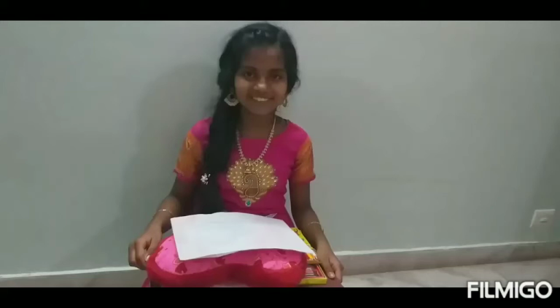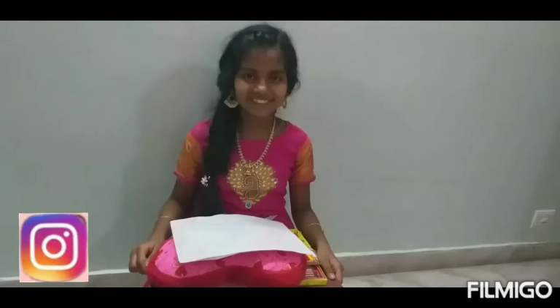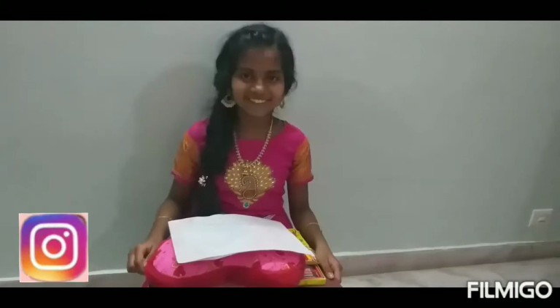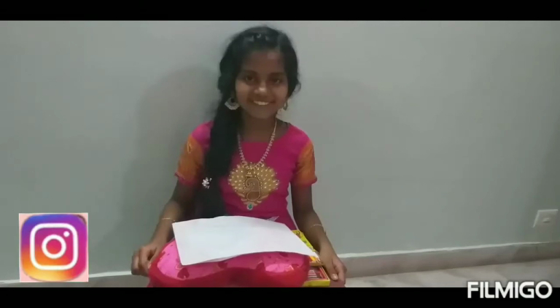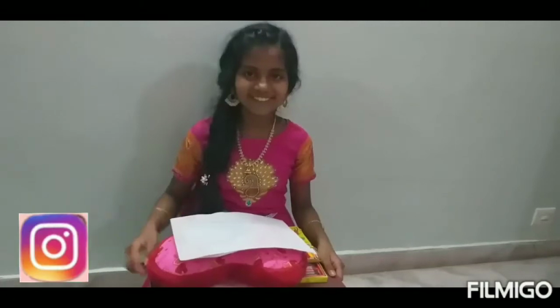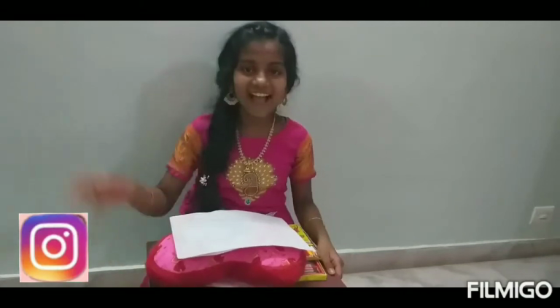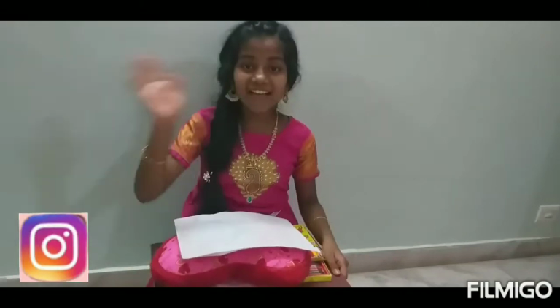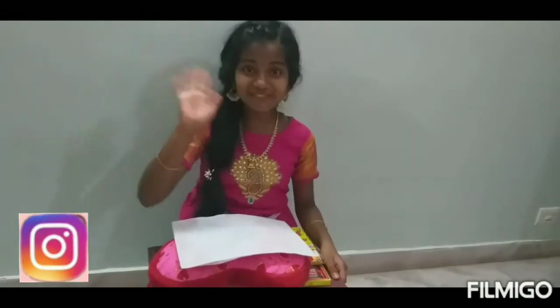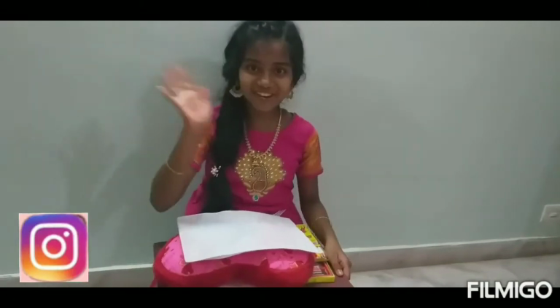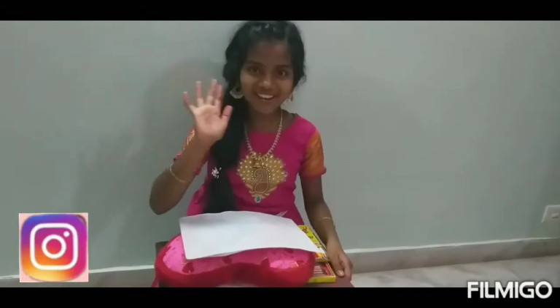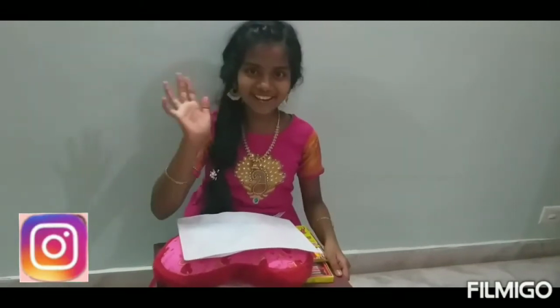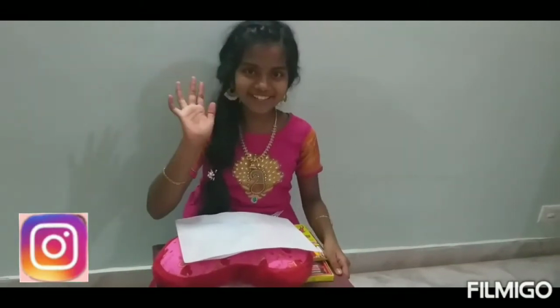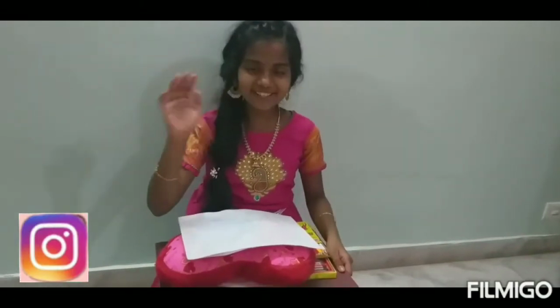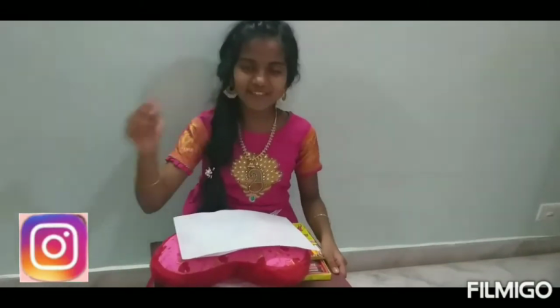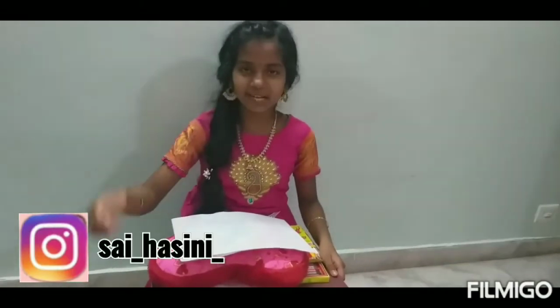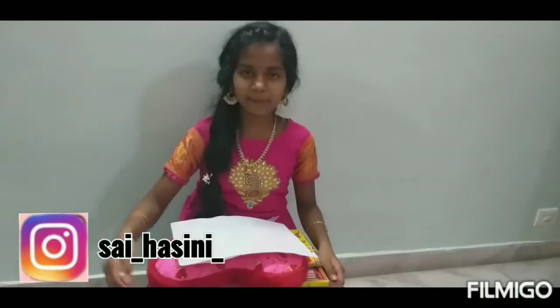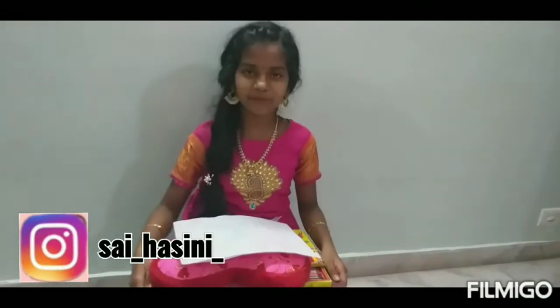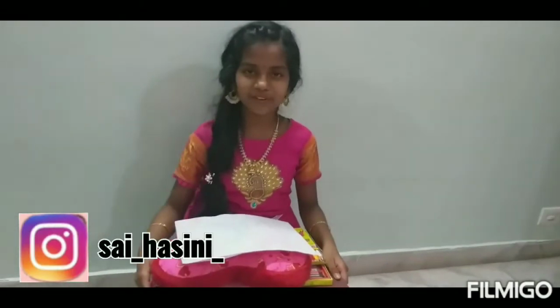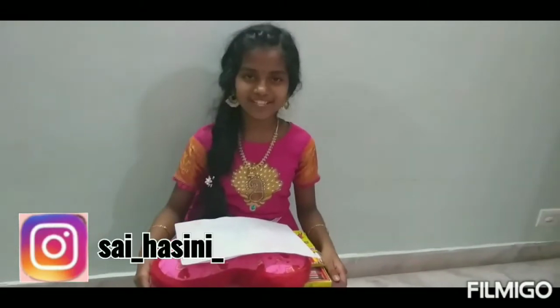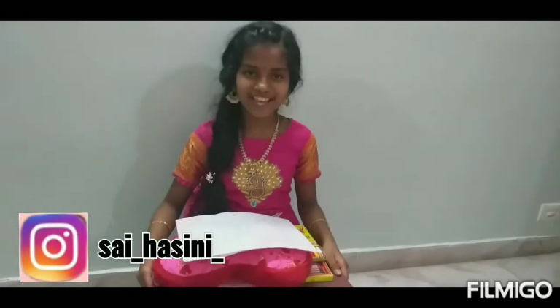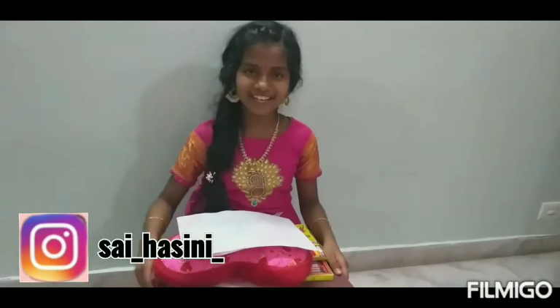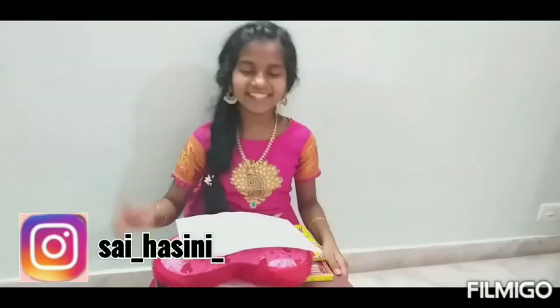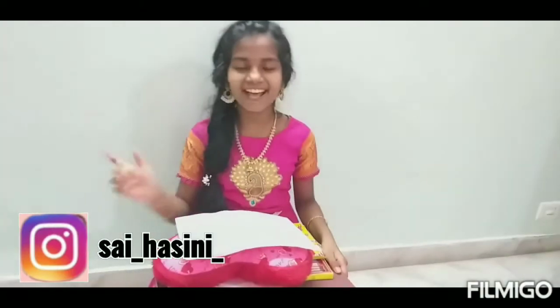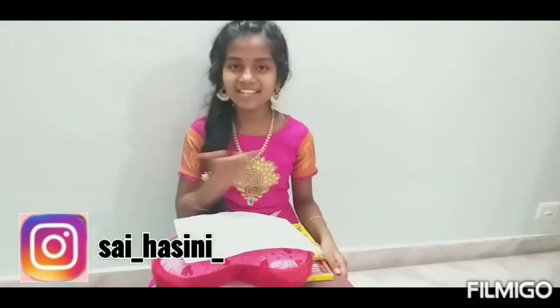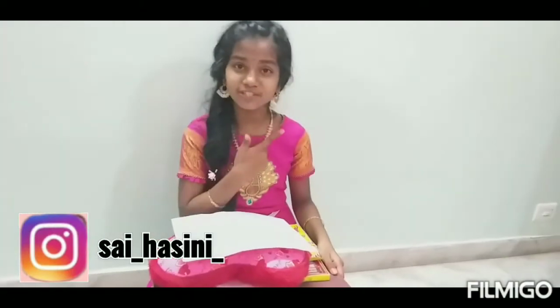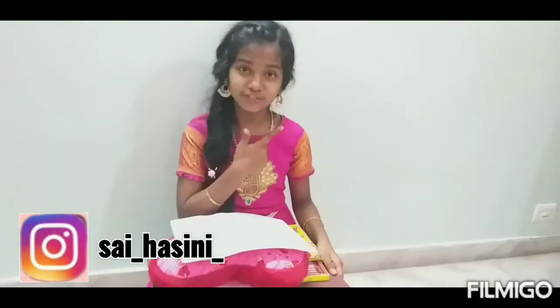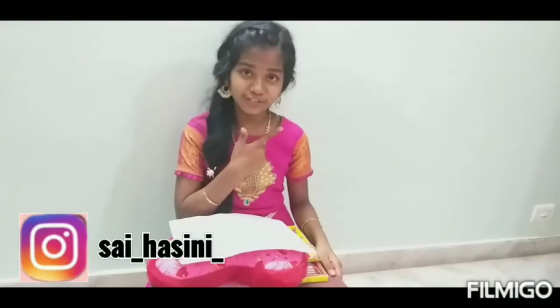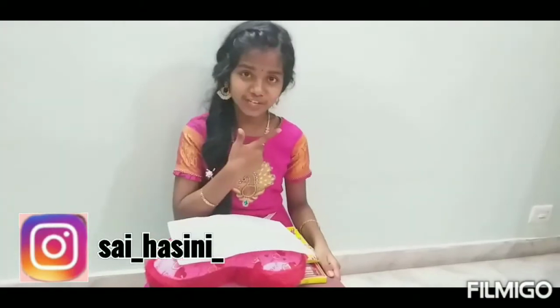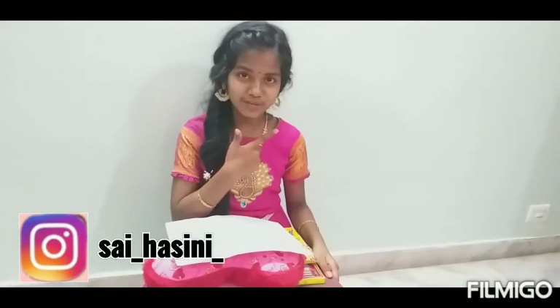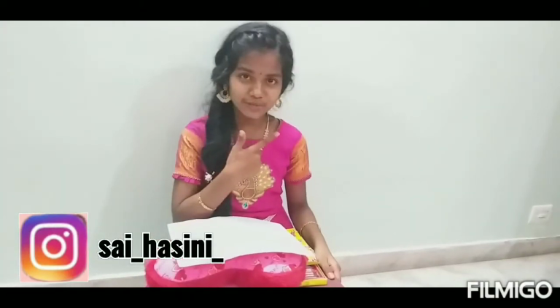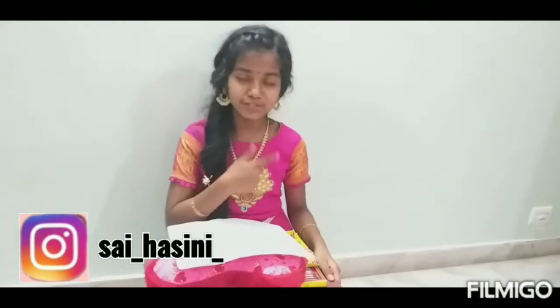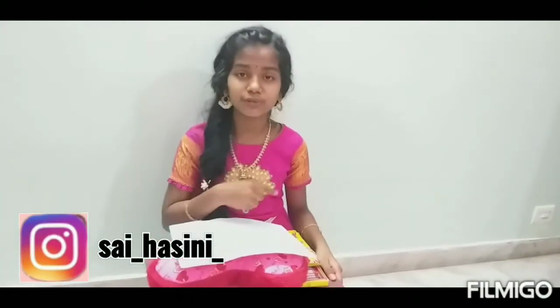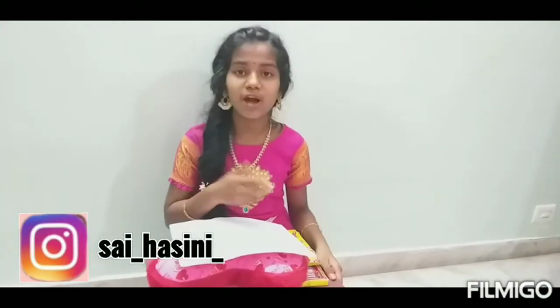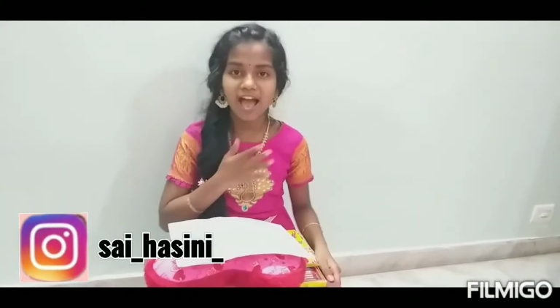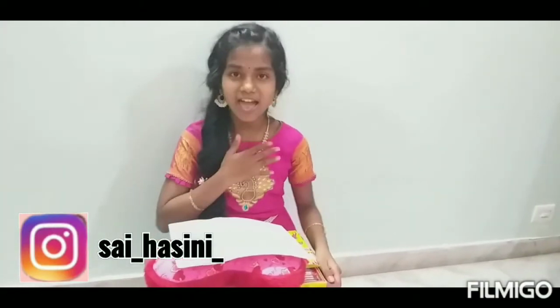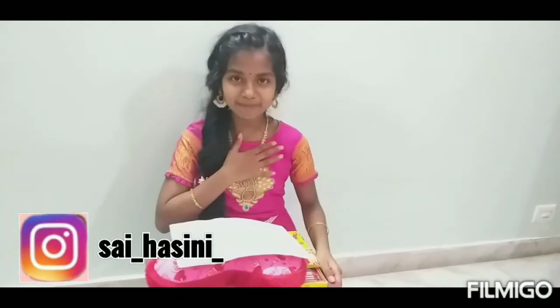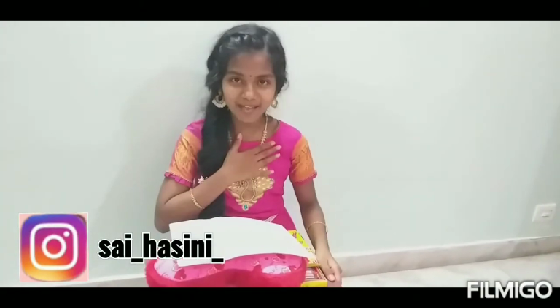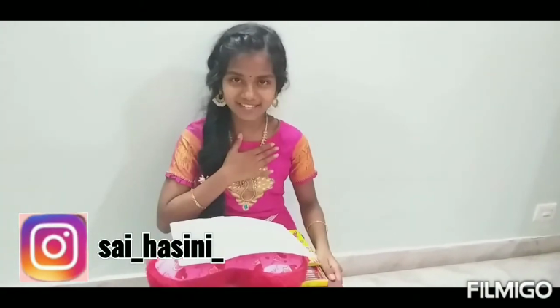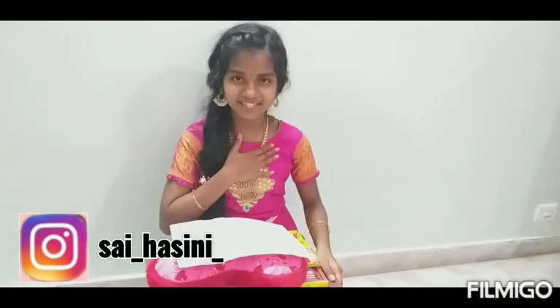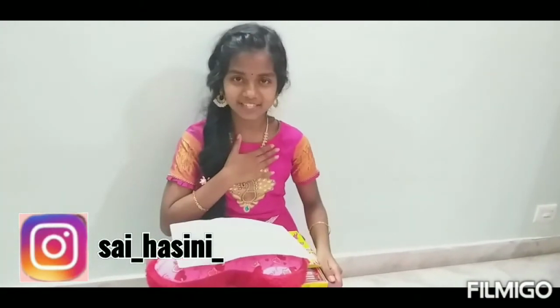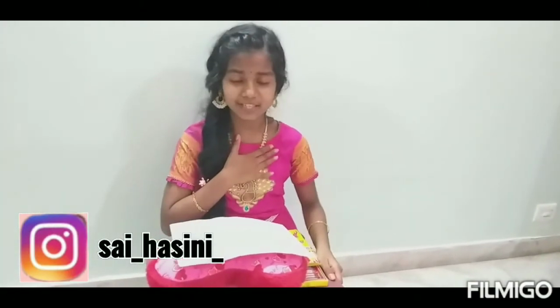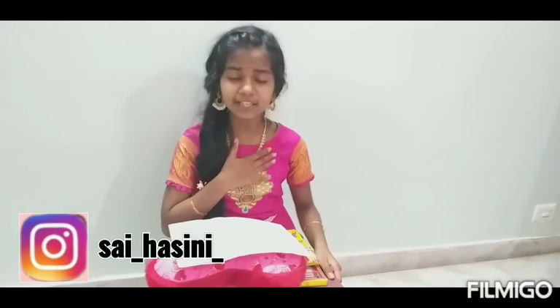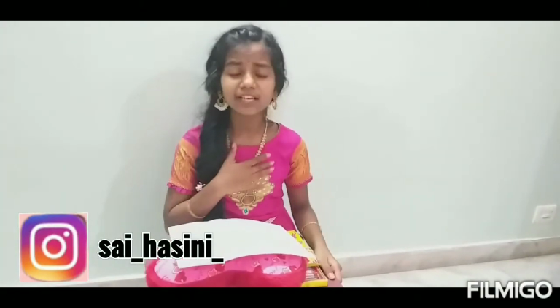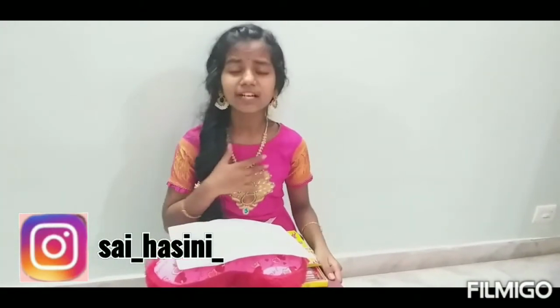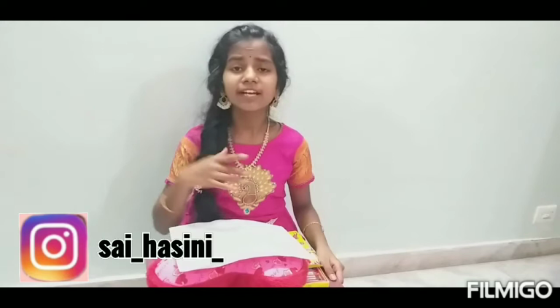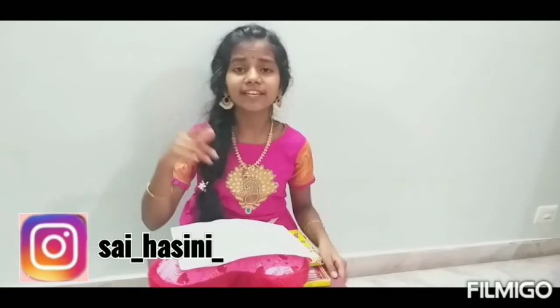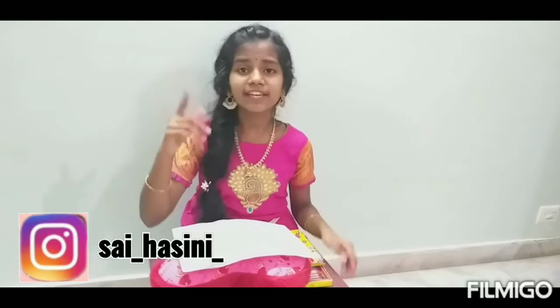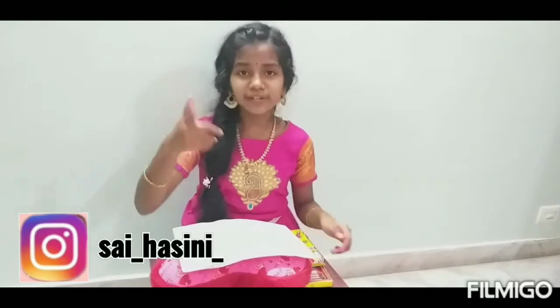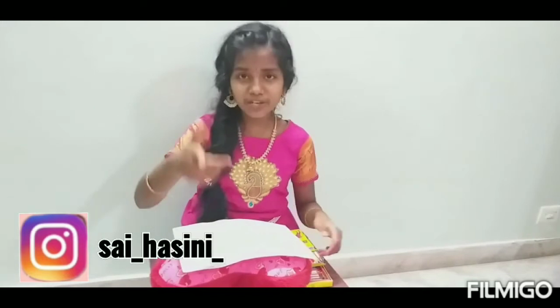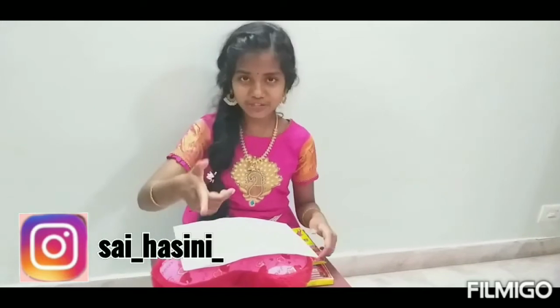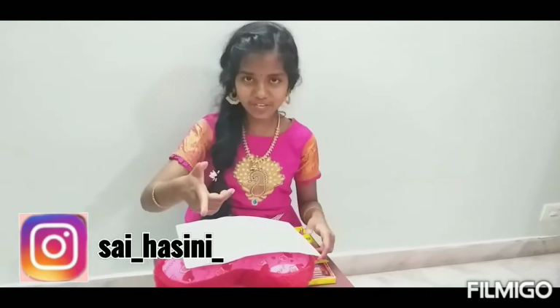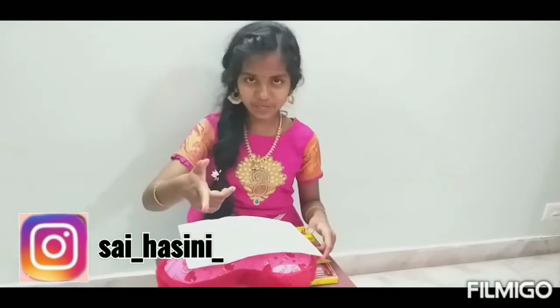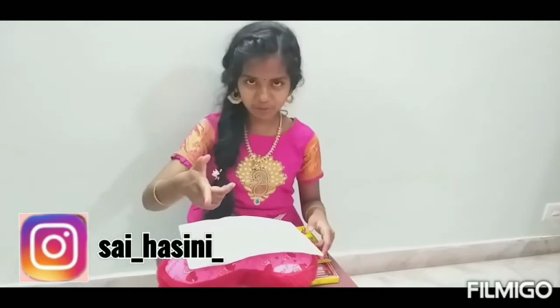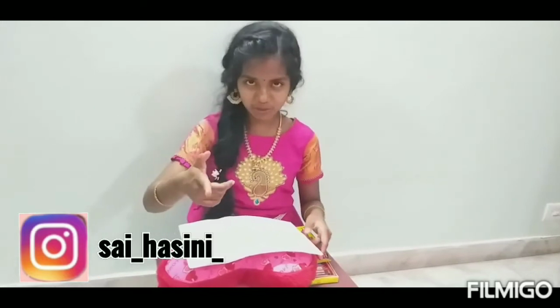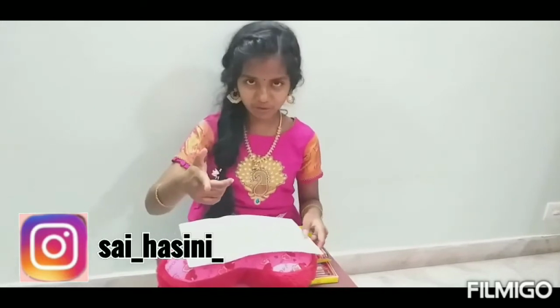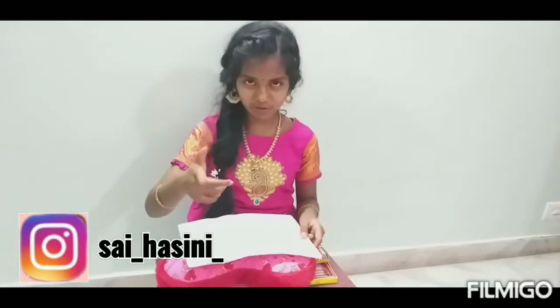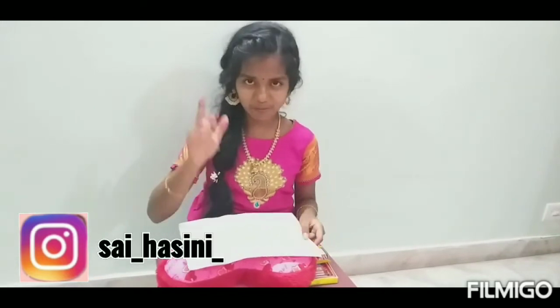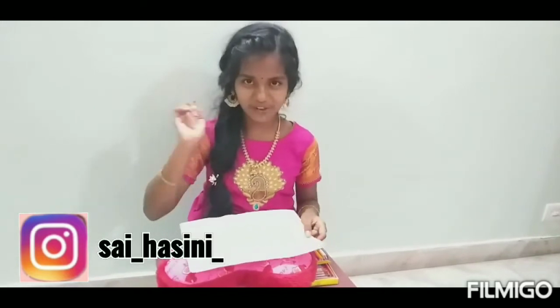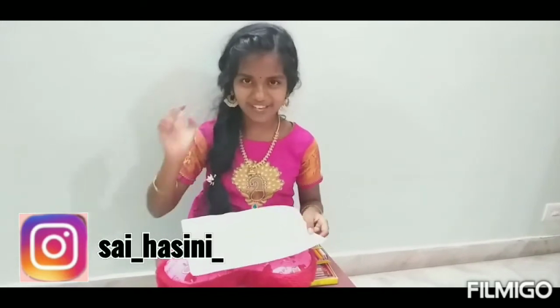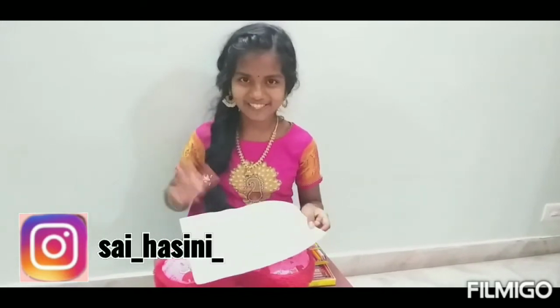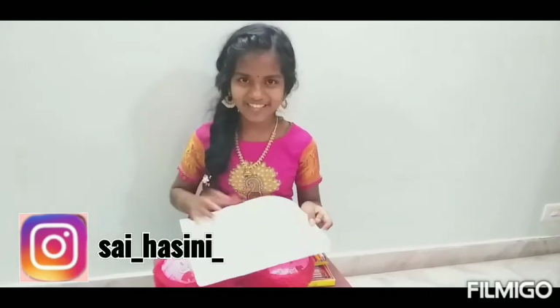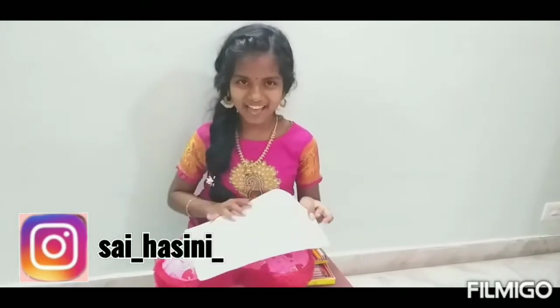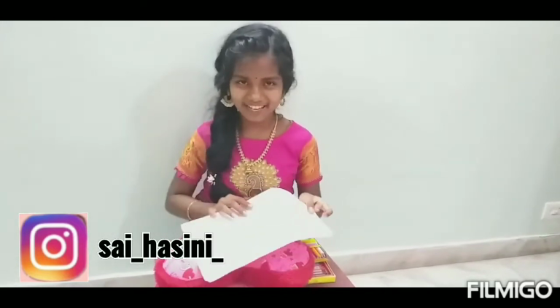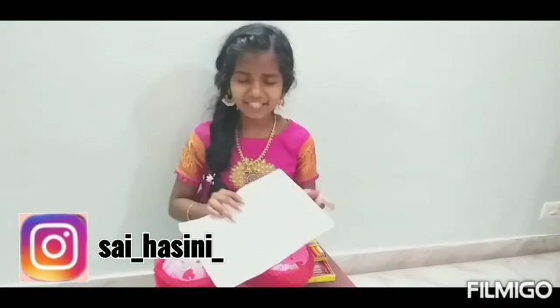Hi friends! Welcome to our channel, Hashi Shri Gavi. I am Hashi. In this video, we will have a challenge.